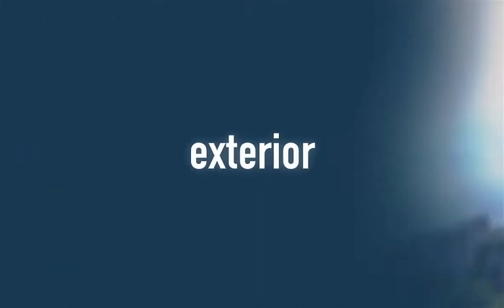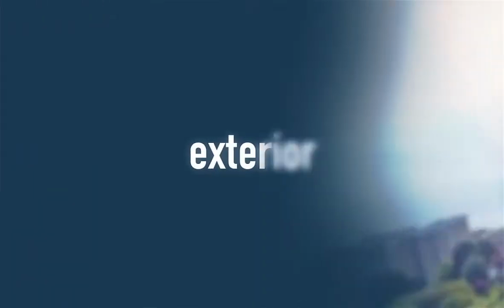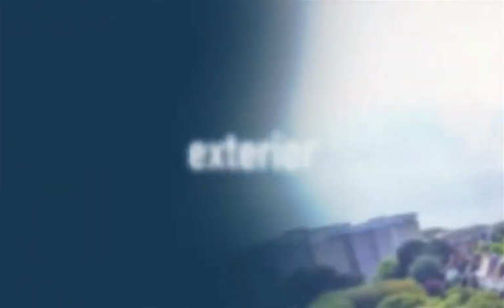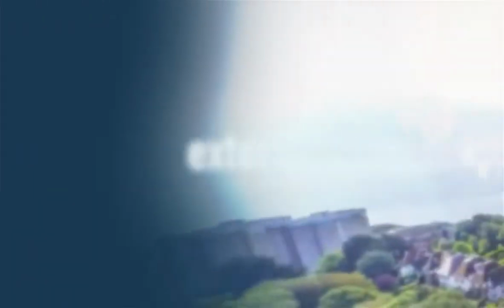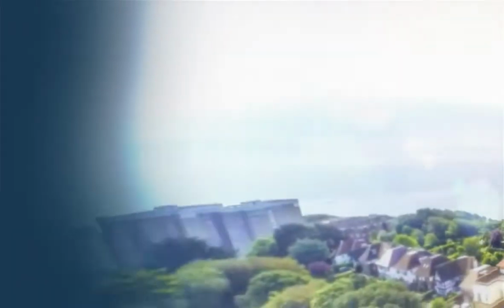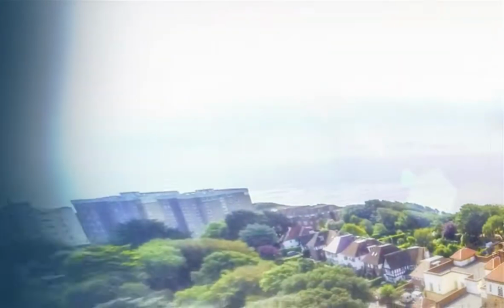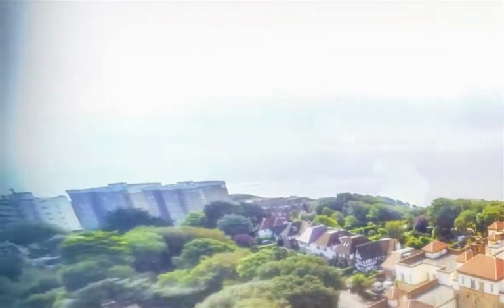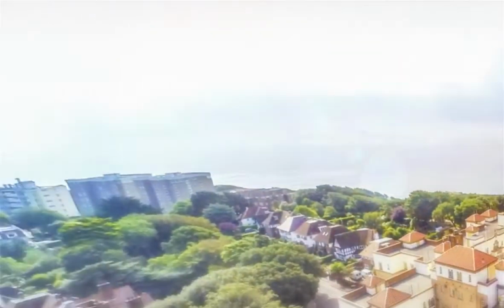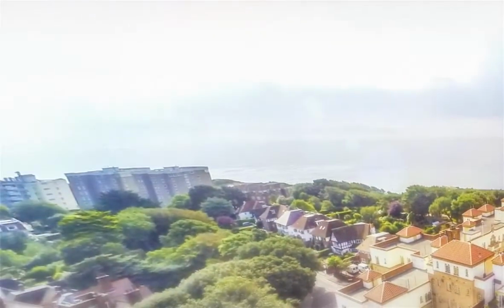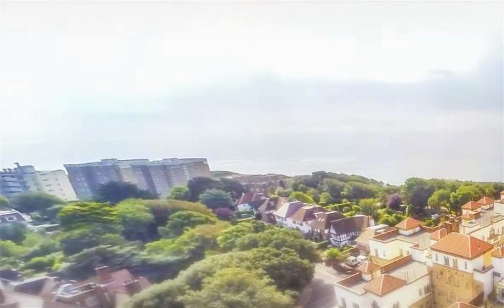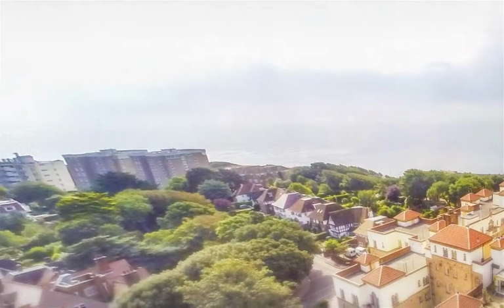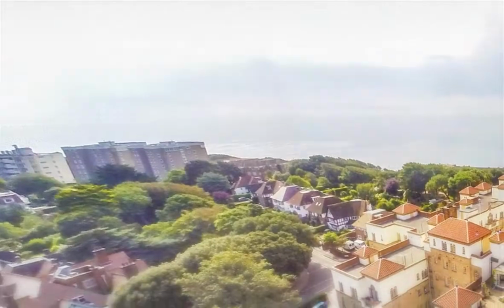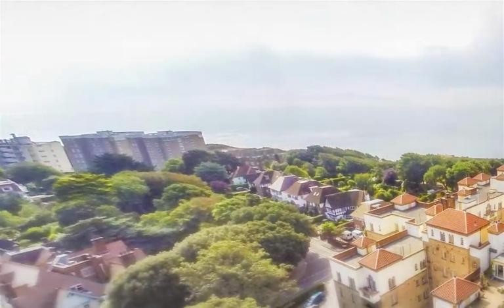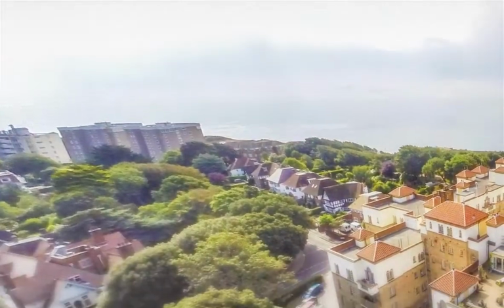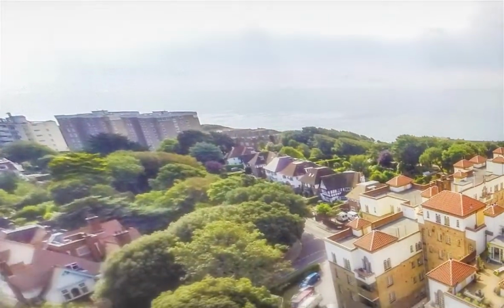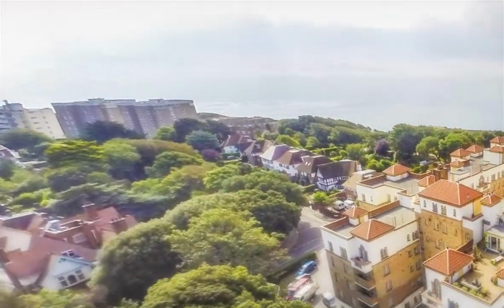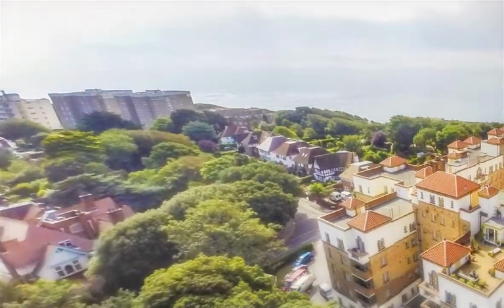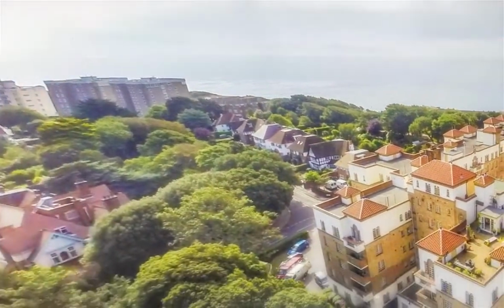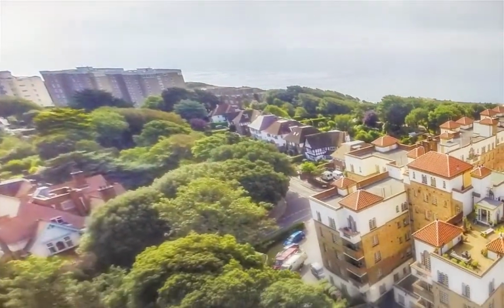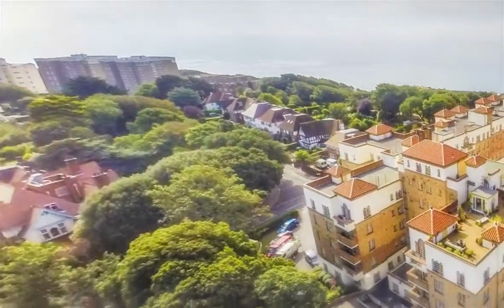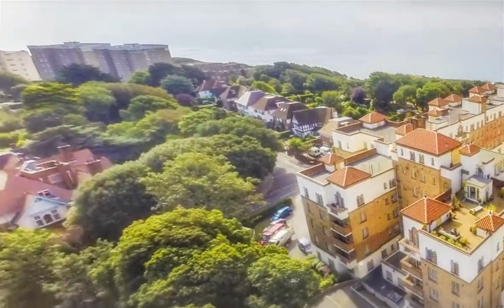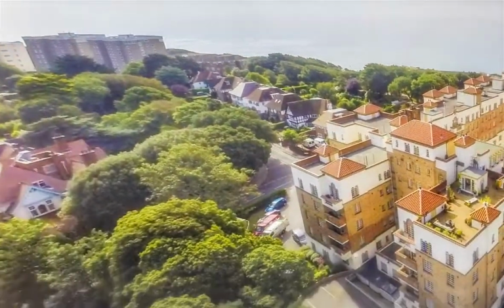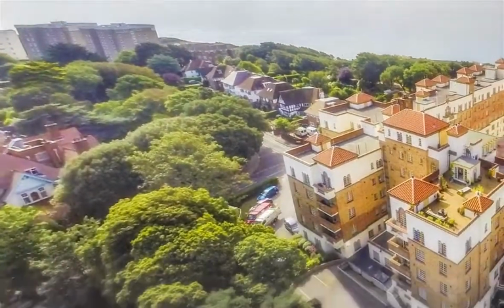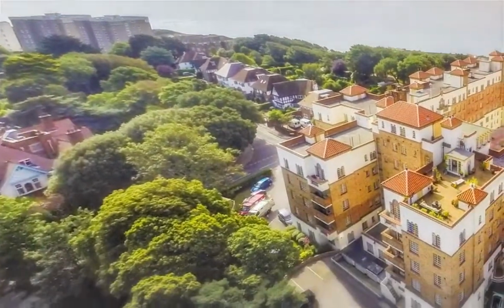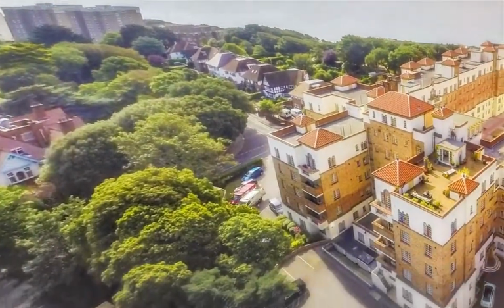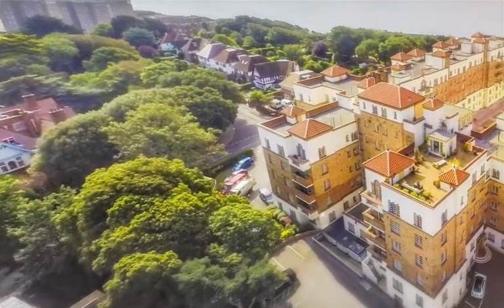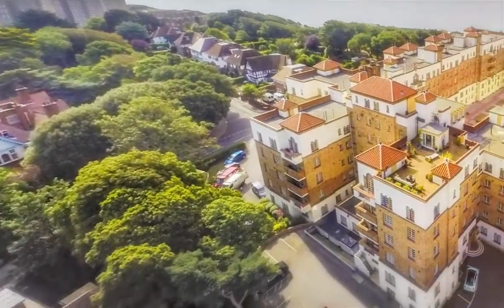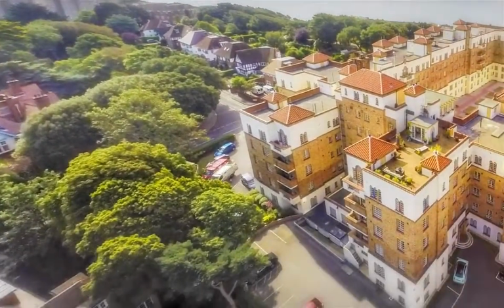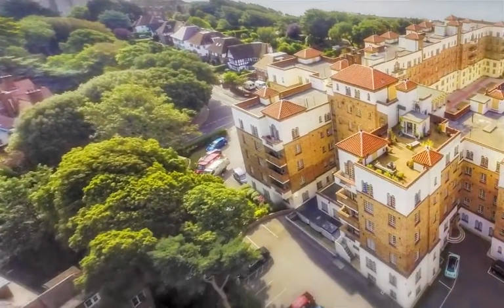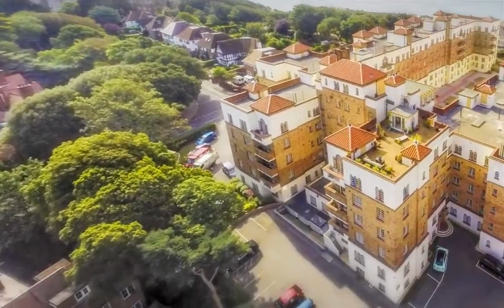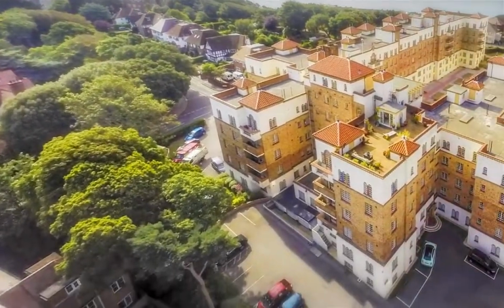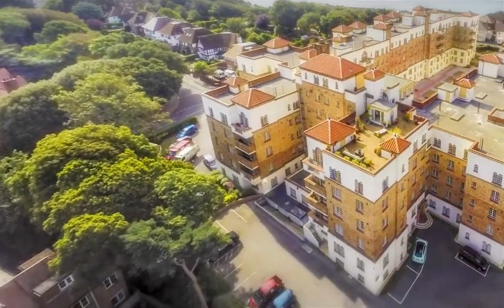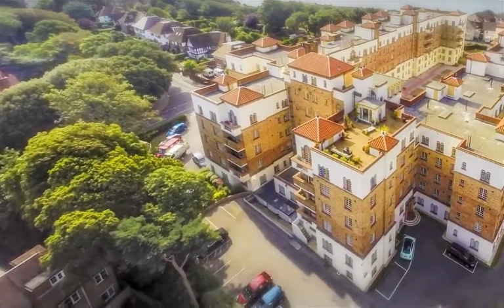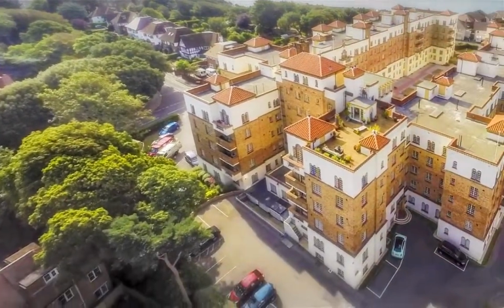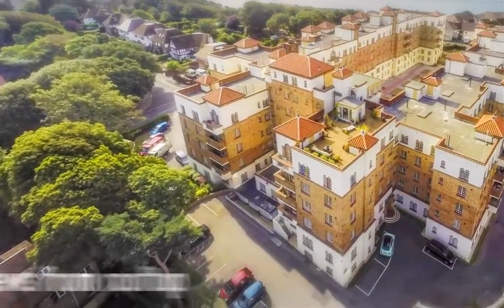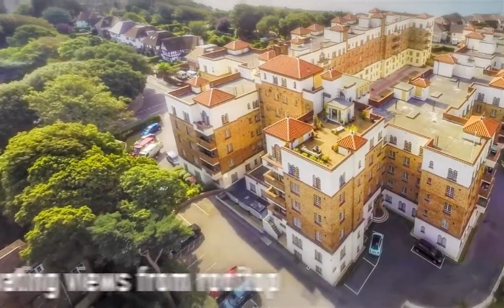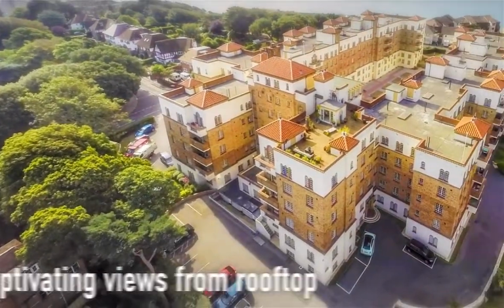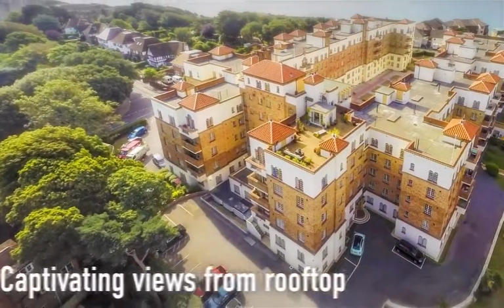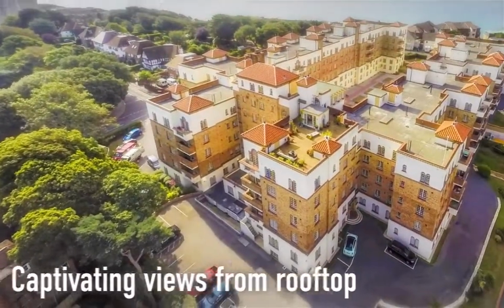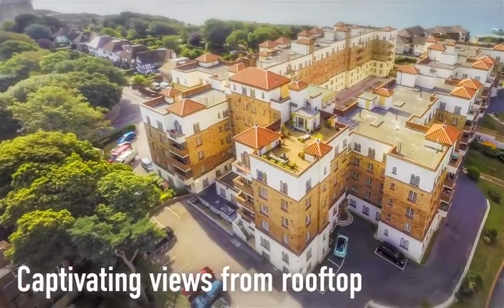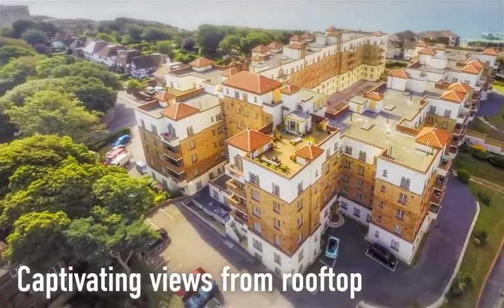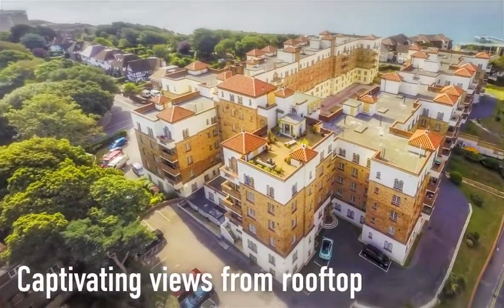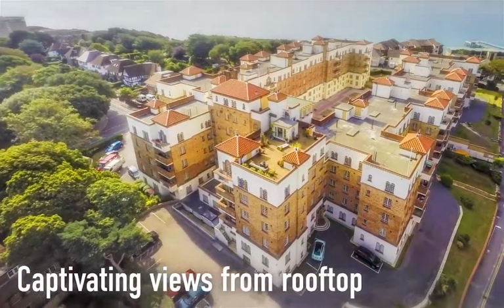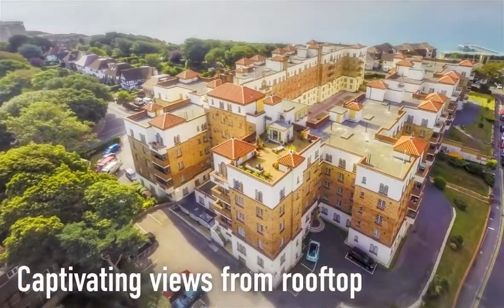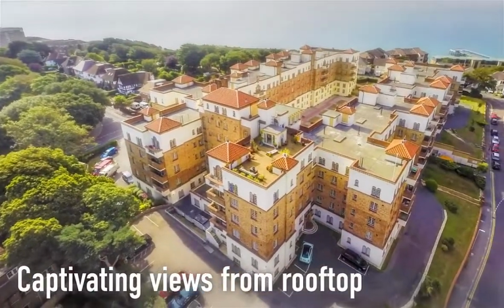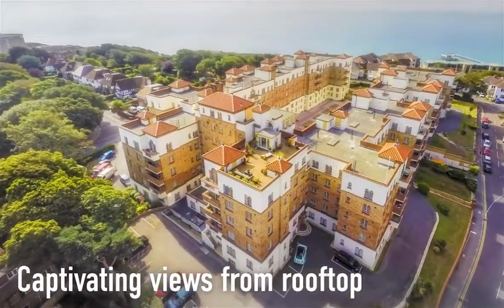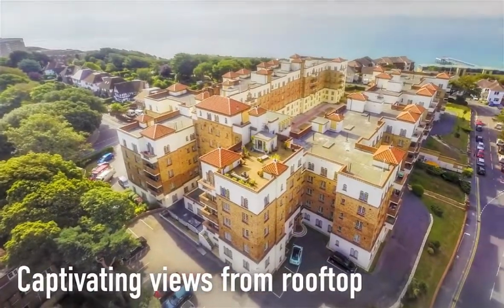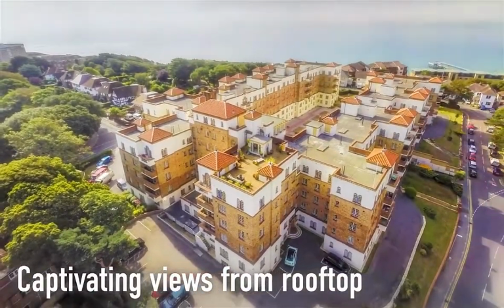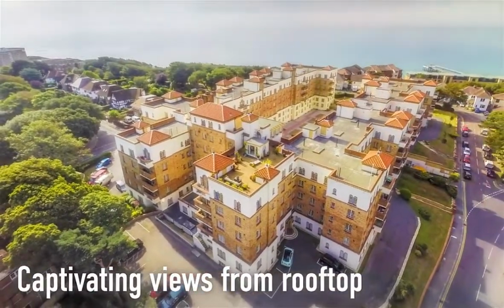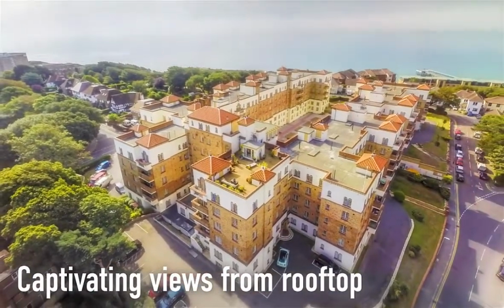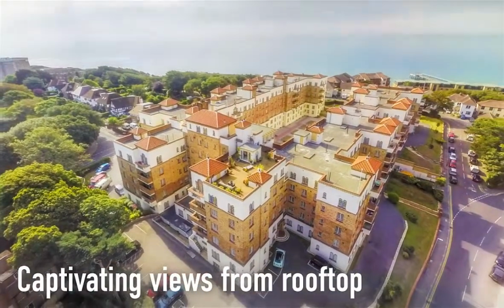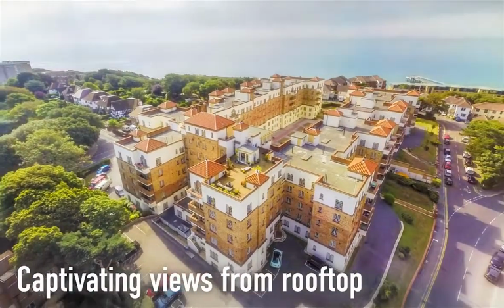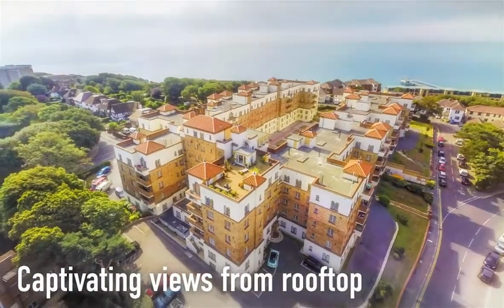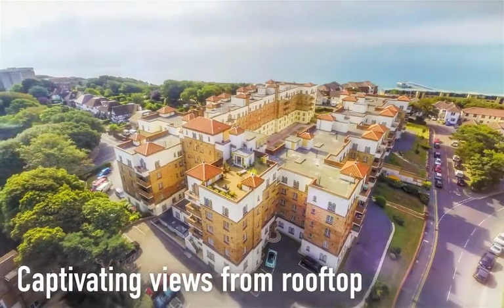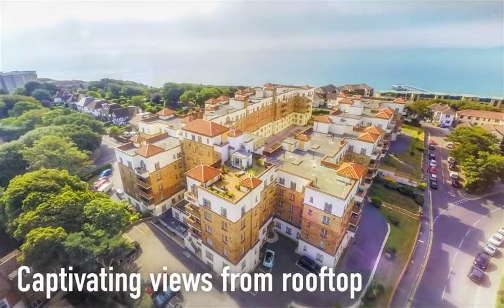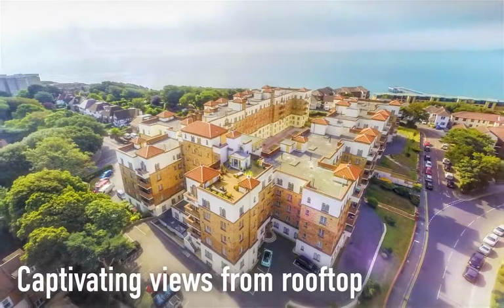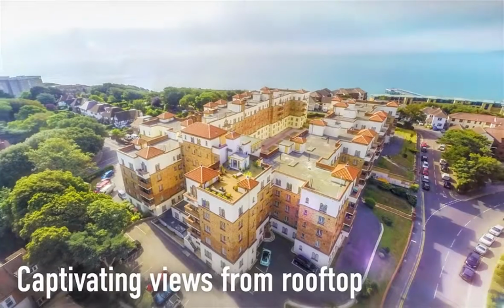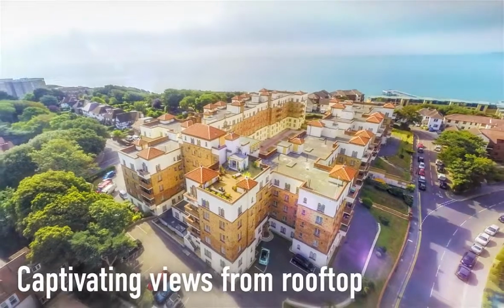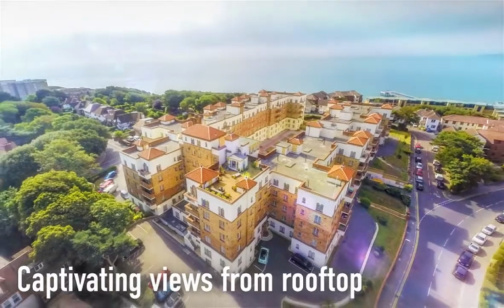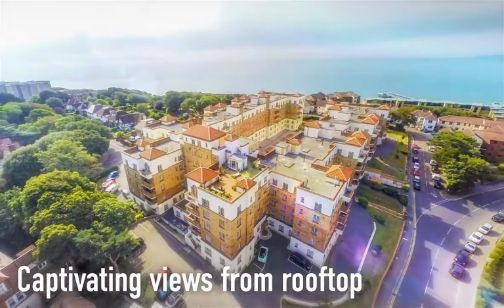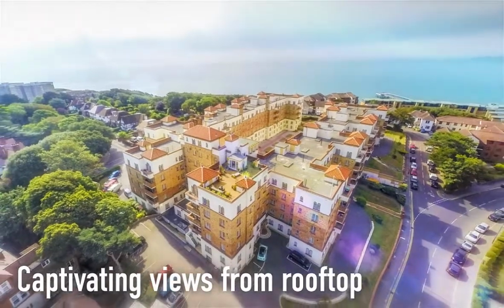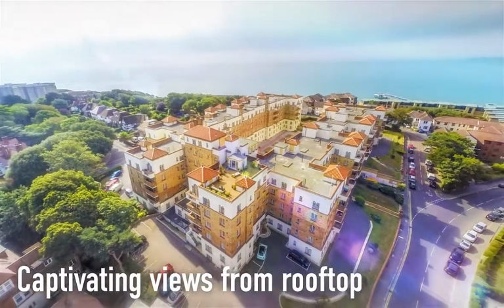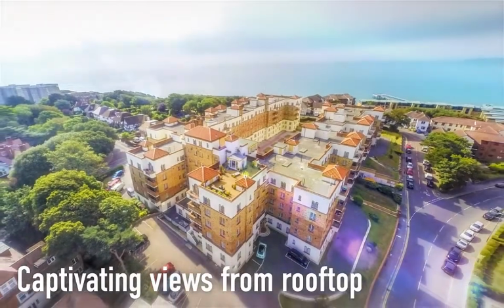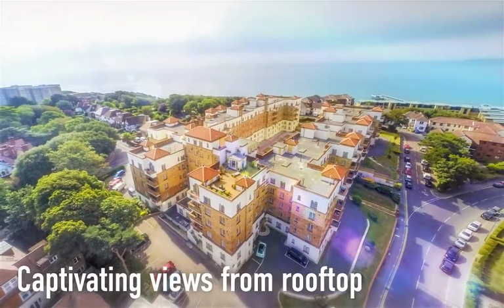There is a range of communal facilities and a rooftop providing captivating views across Poole Bay towards the Isle of Purbeck.